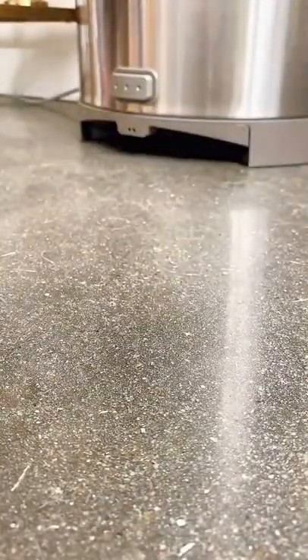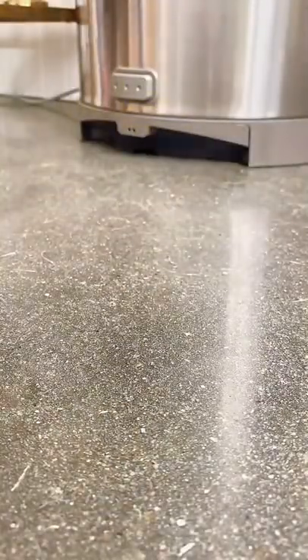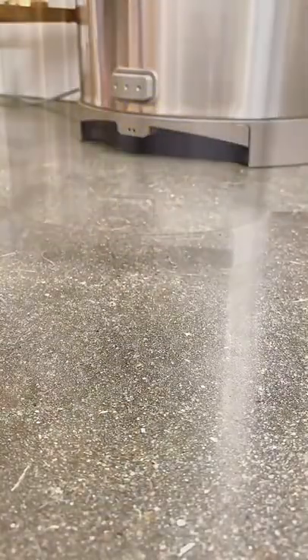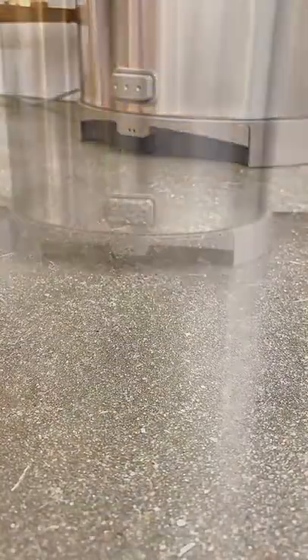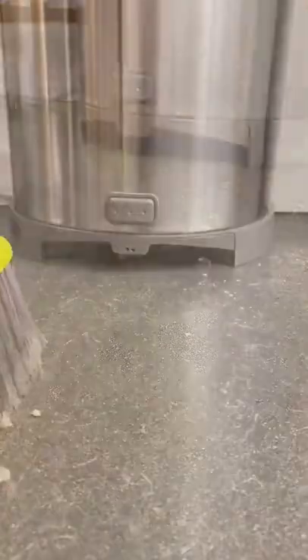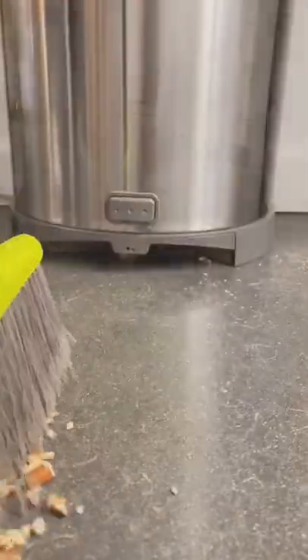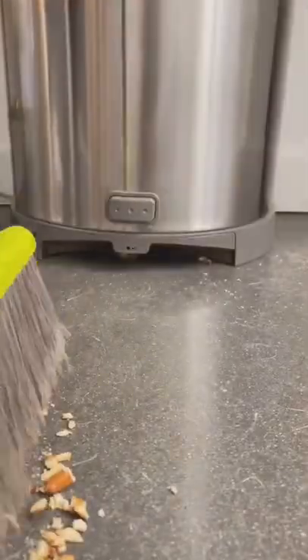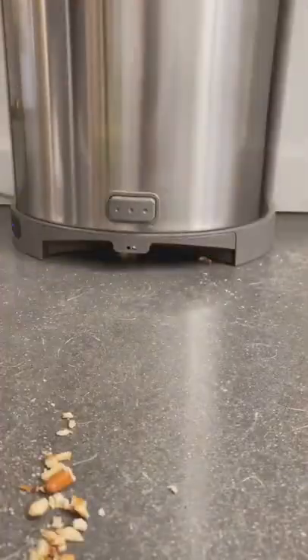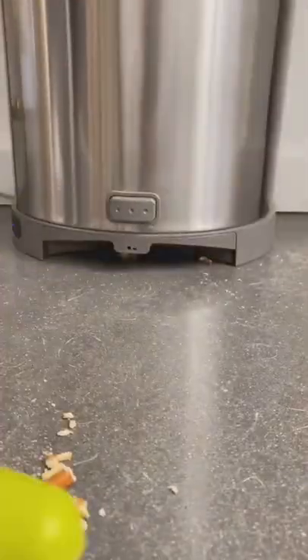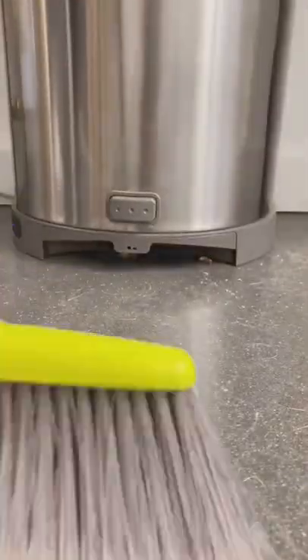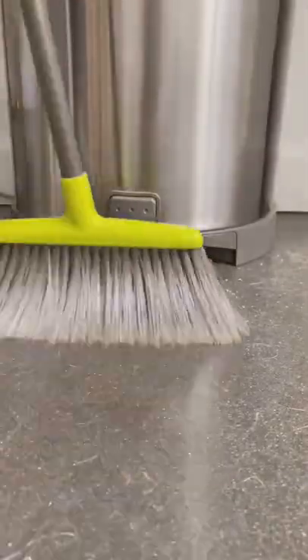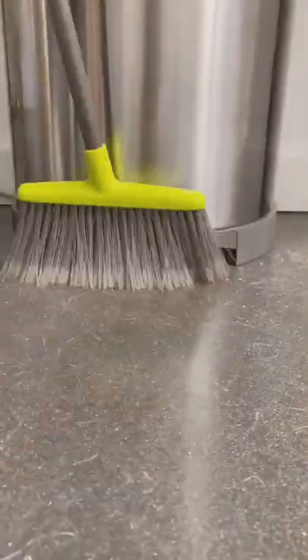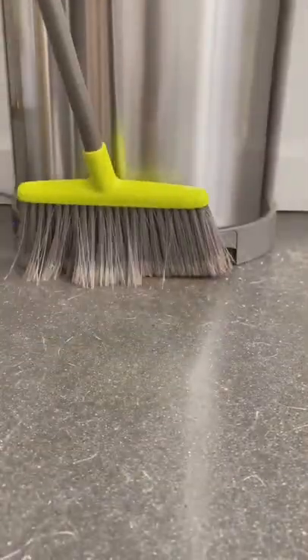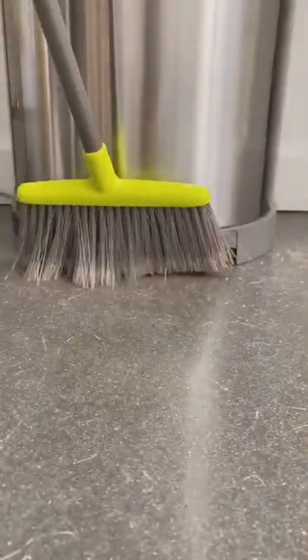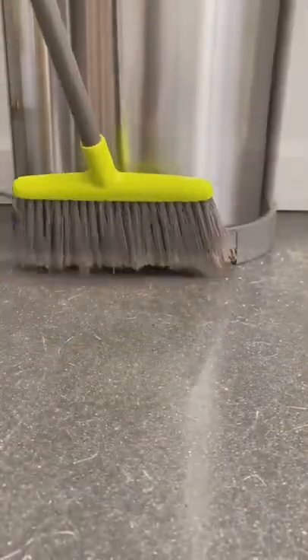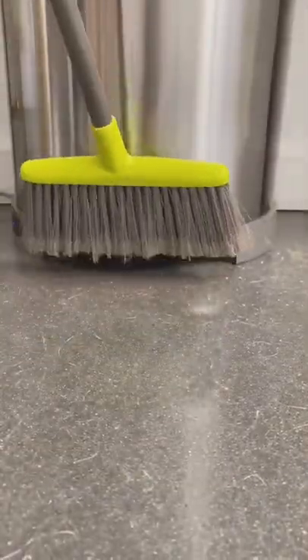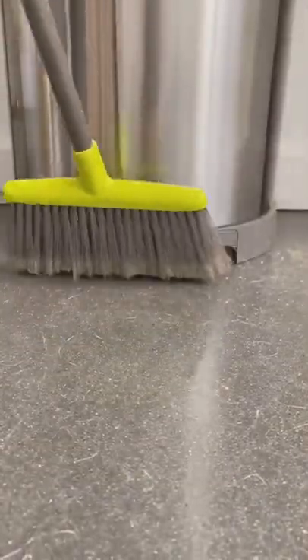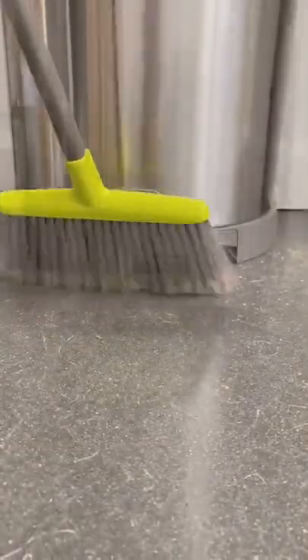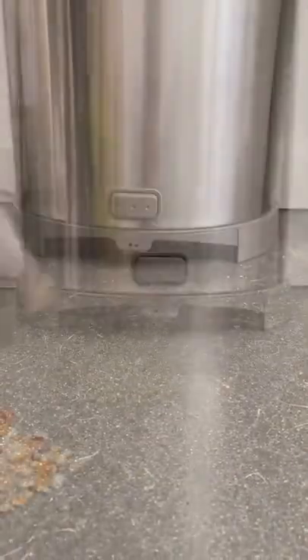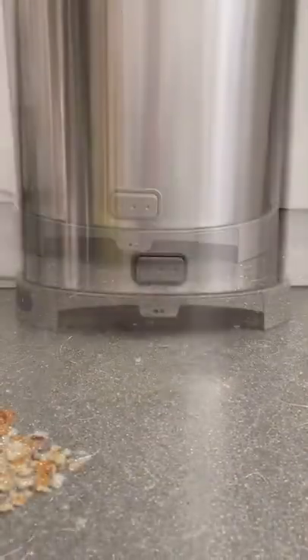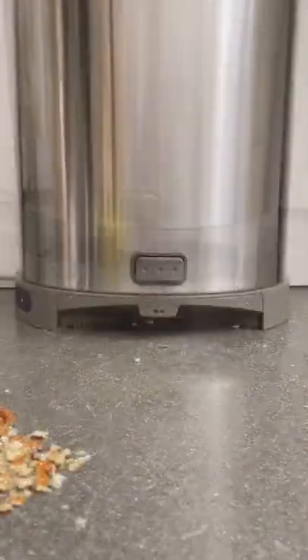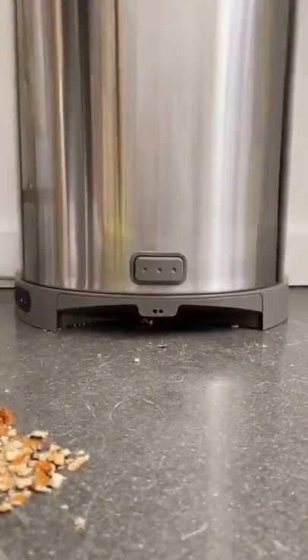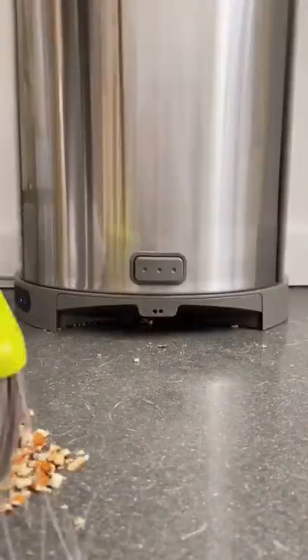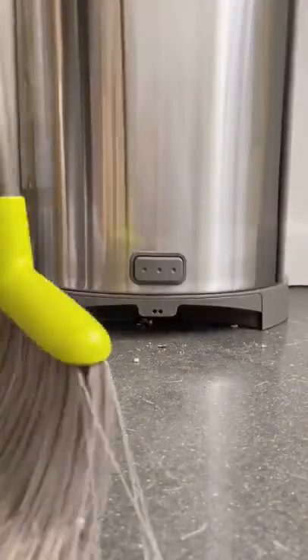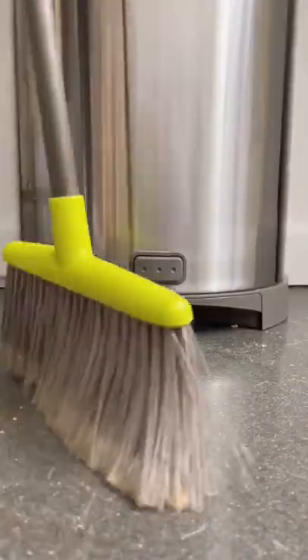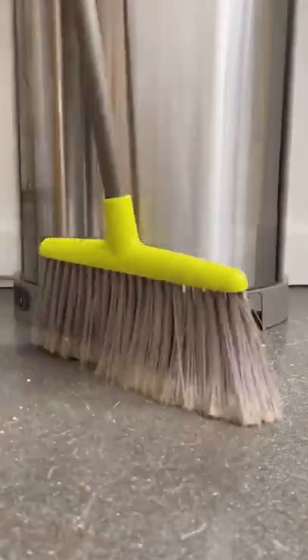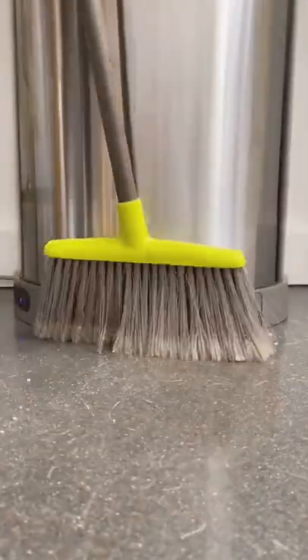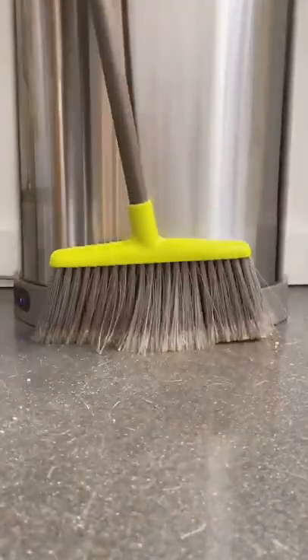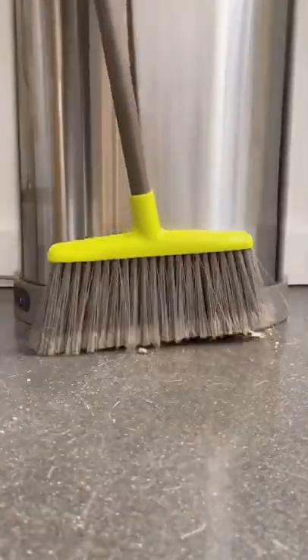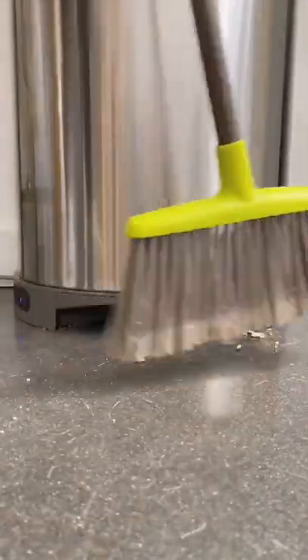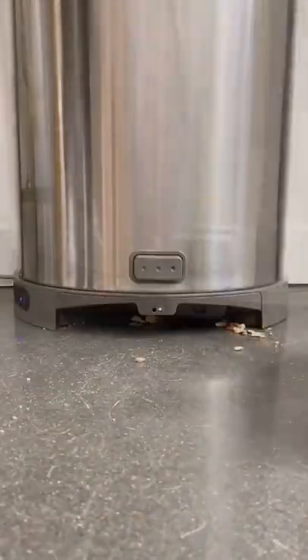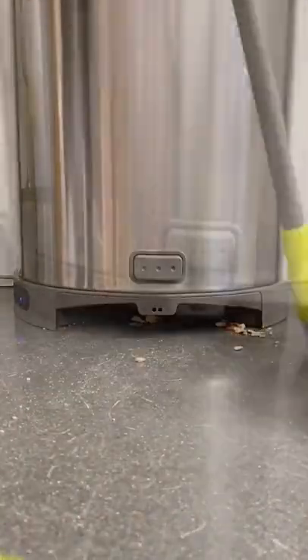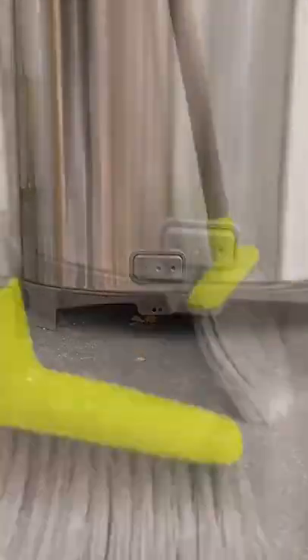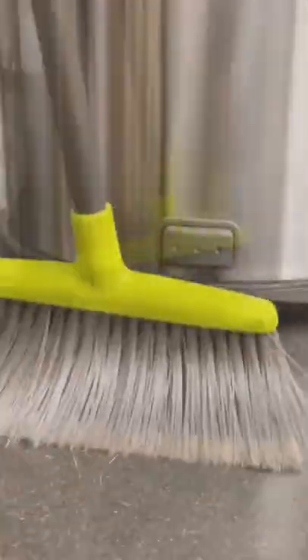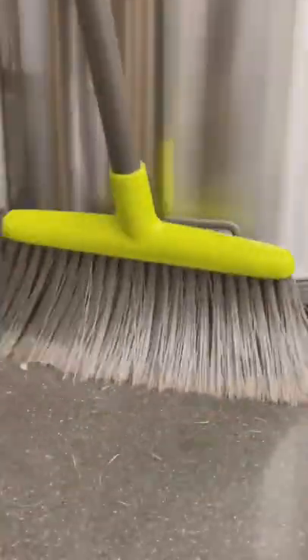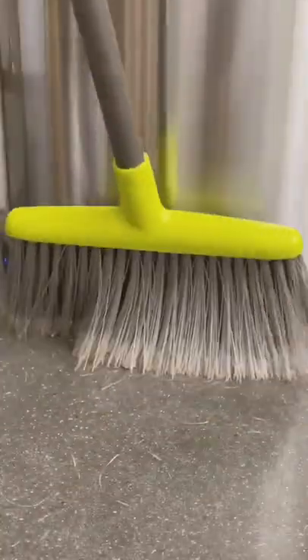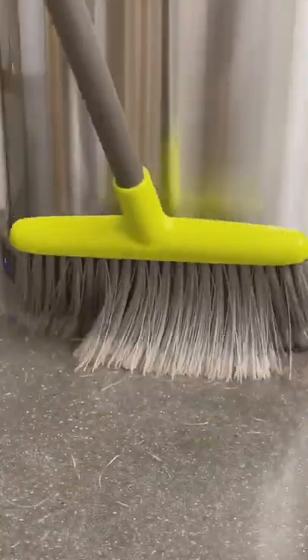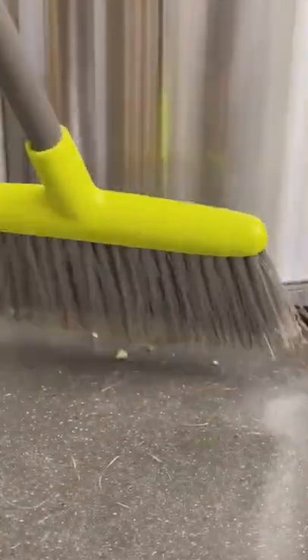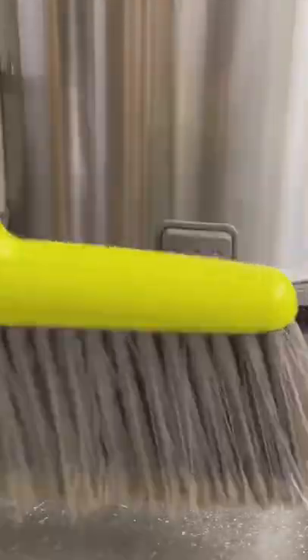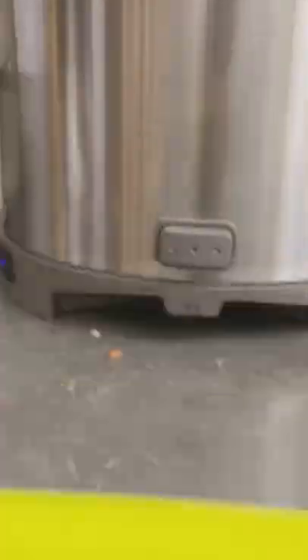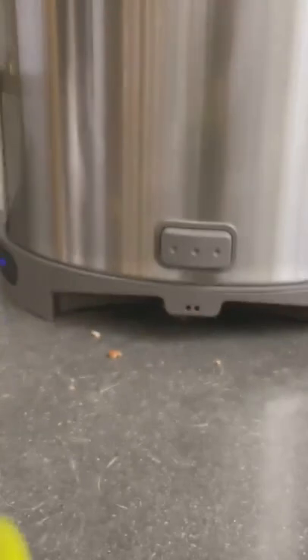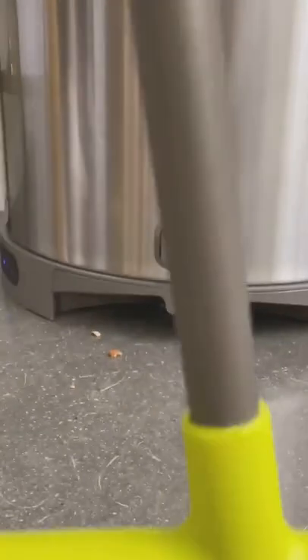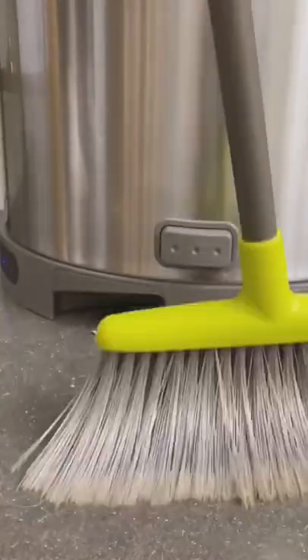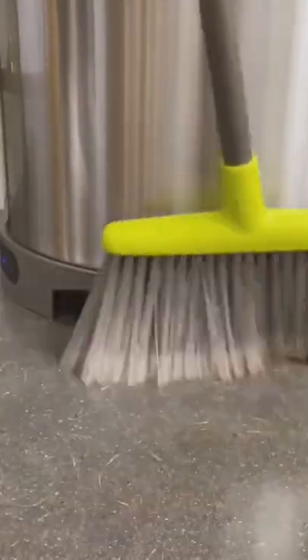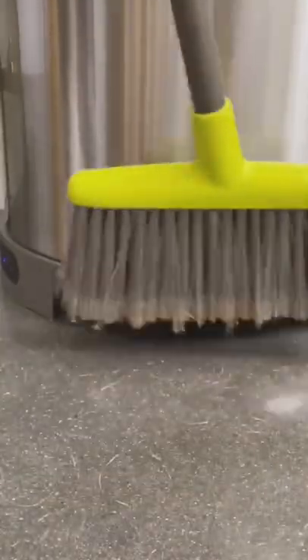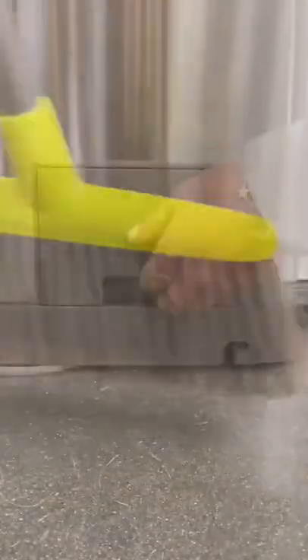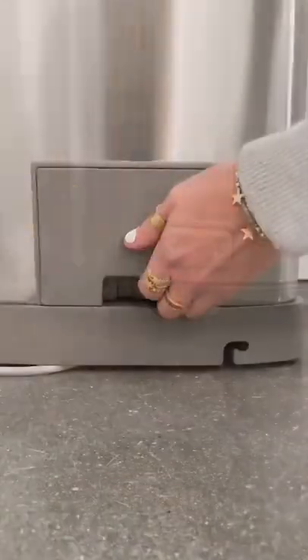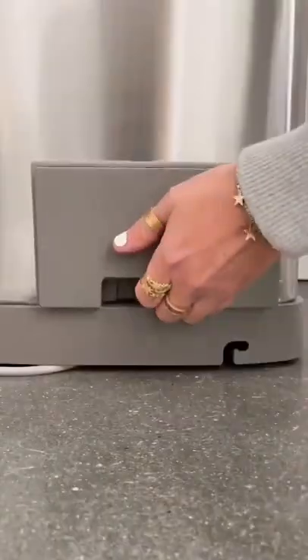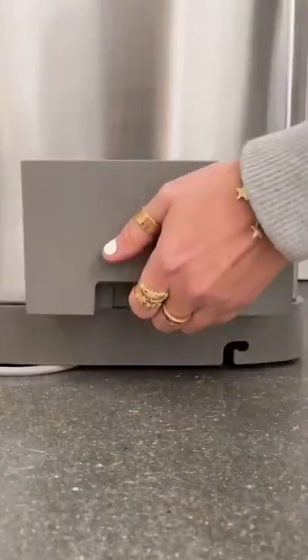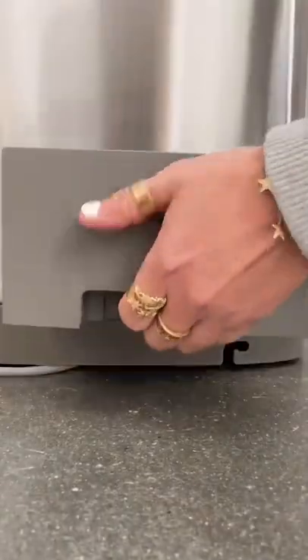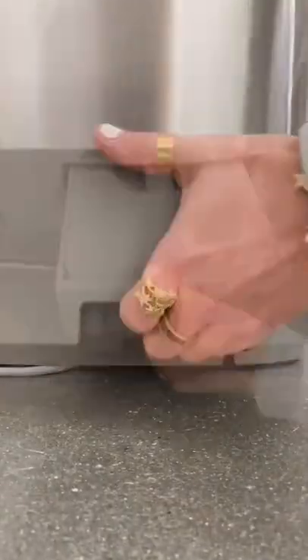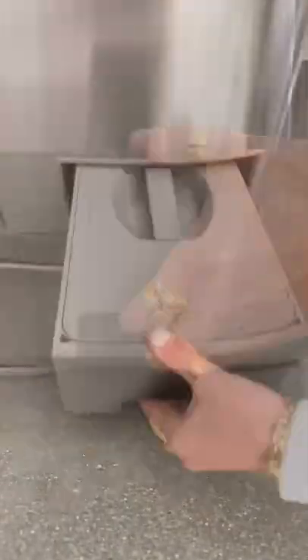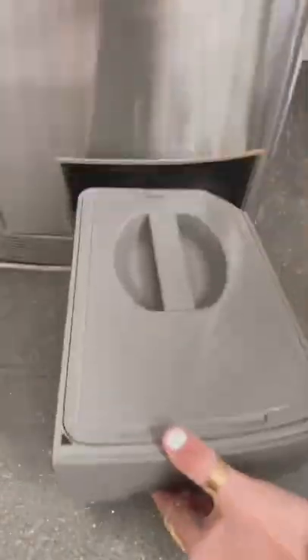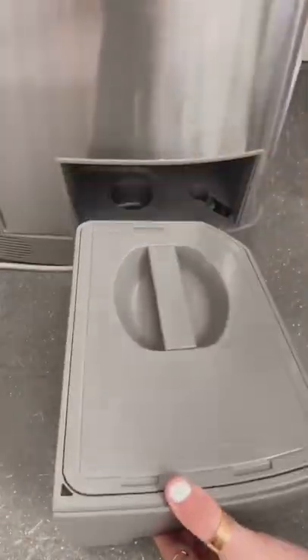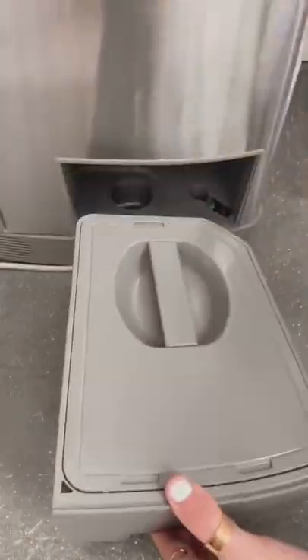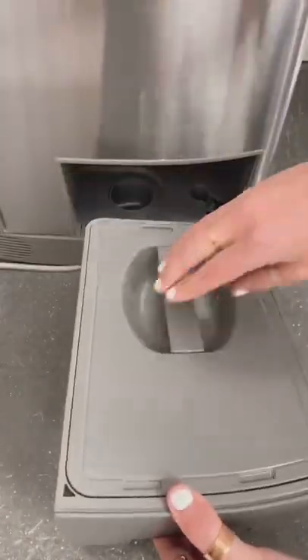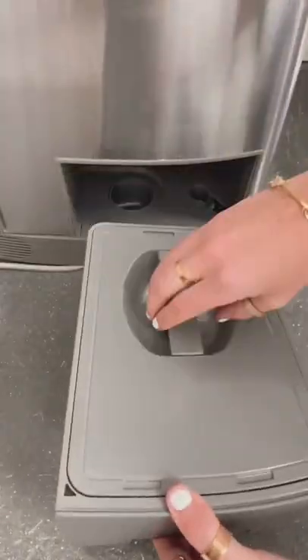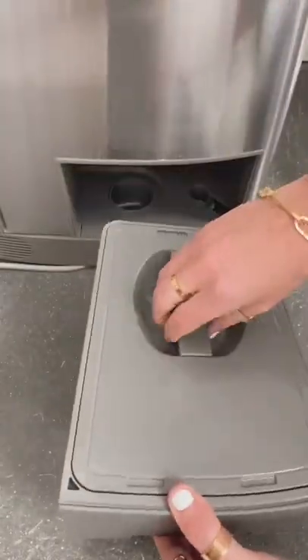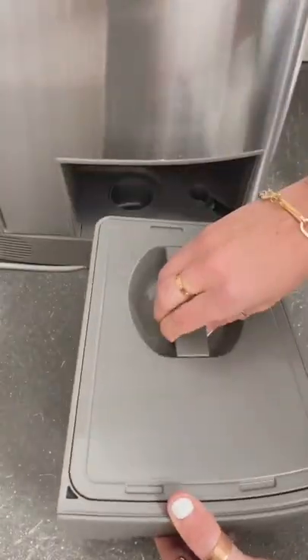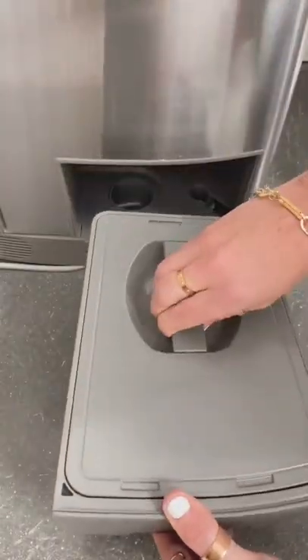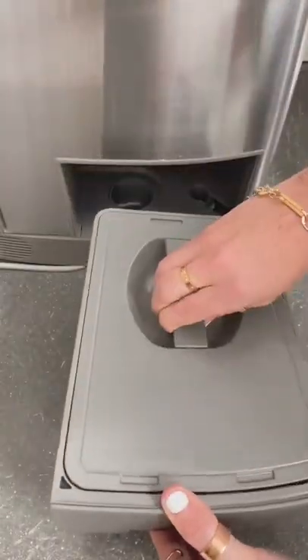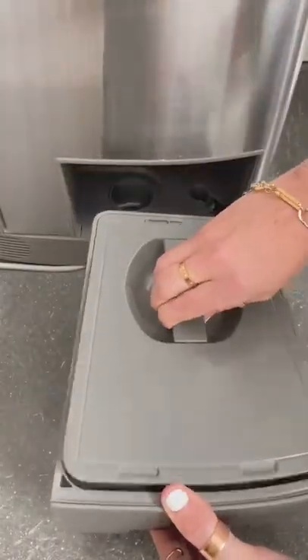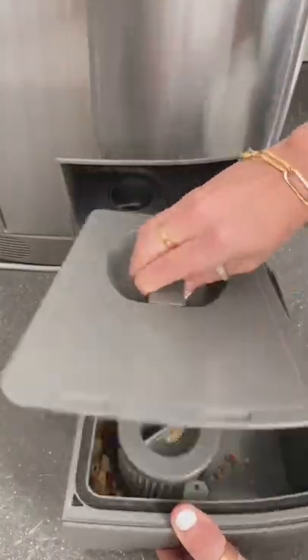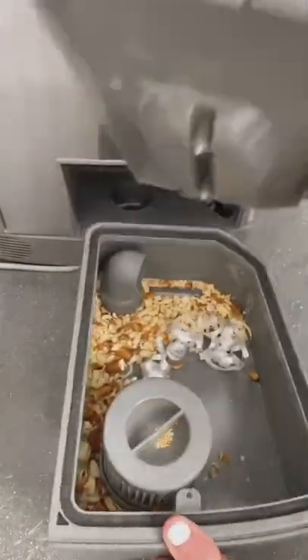You can sweep directly into the sensor and it effortlessly sucks up all the crumbs. They go into a bagless canister for easy disposal.